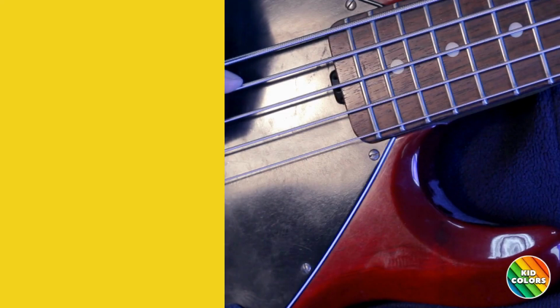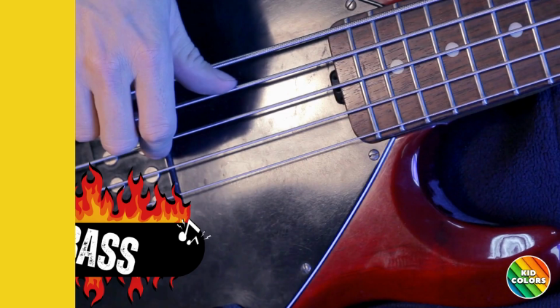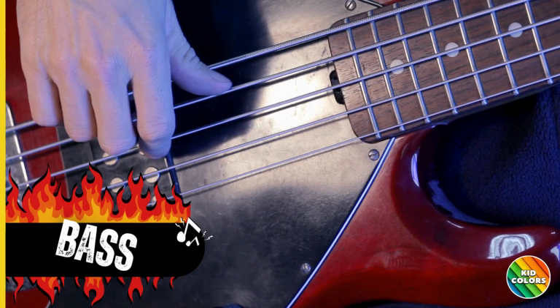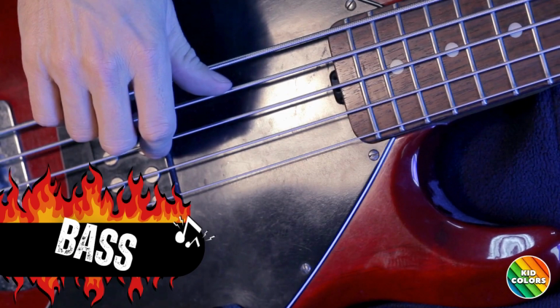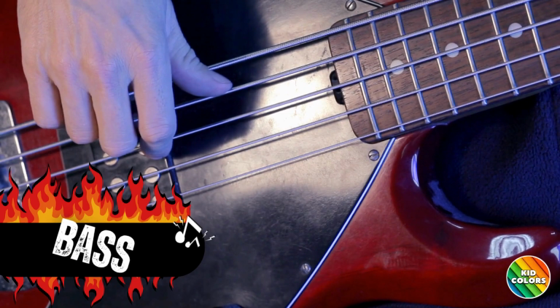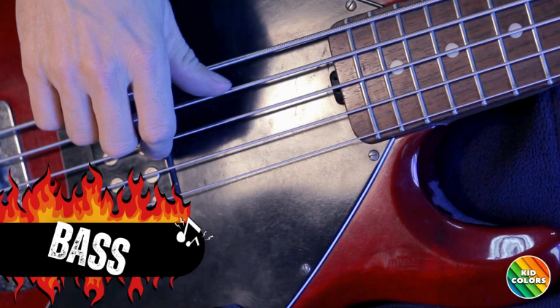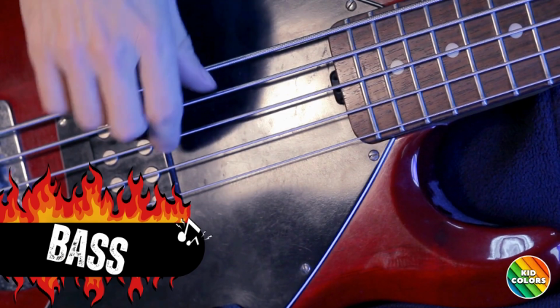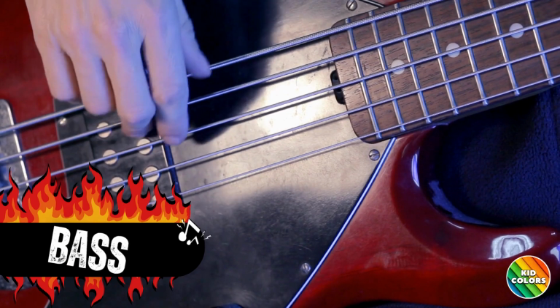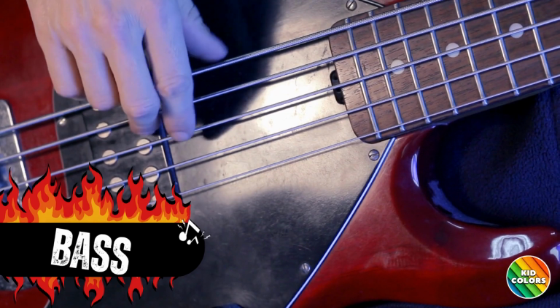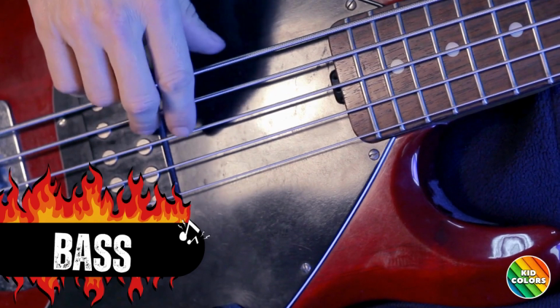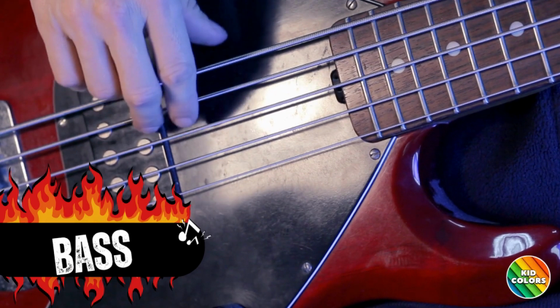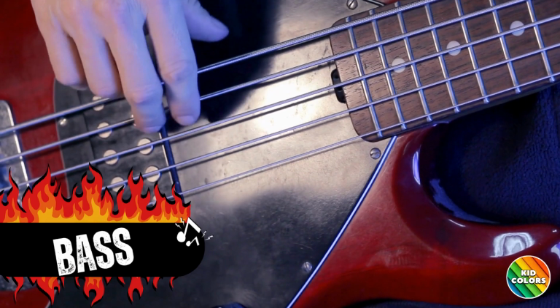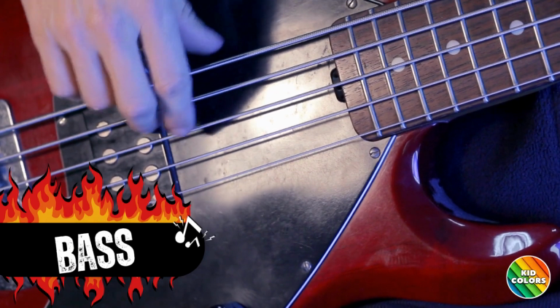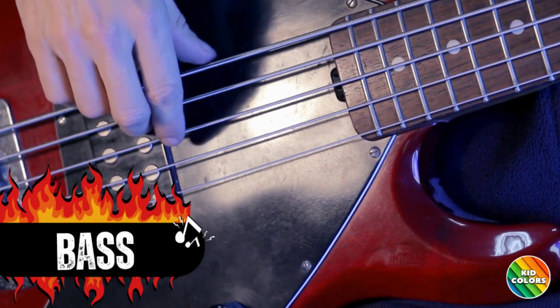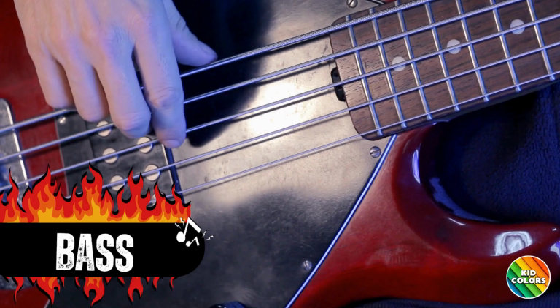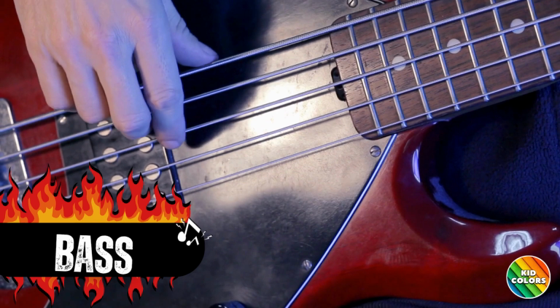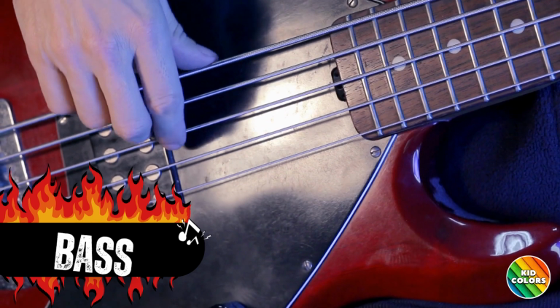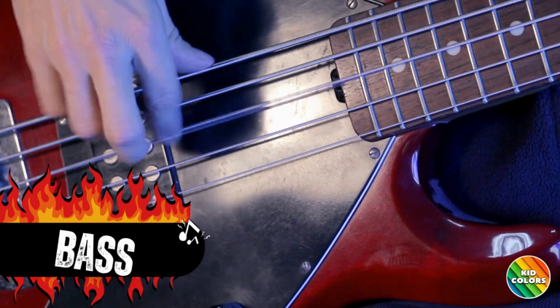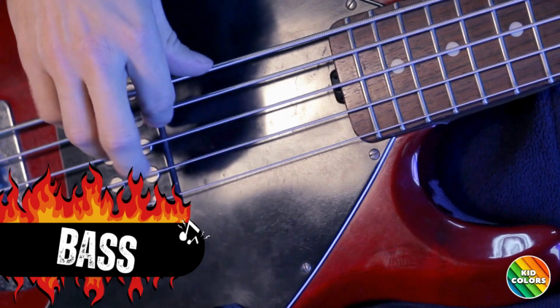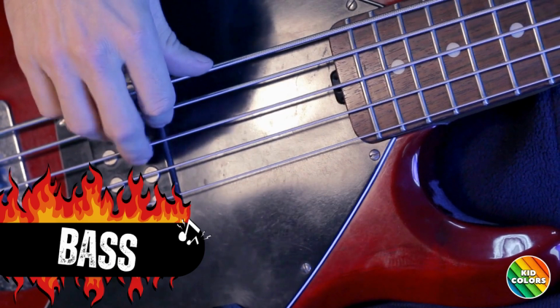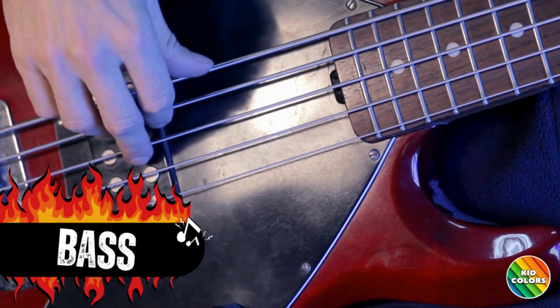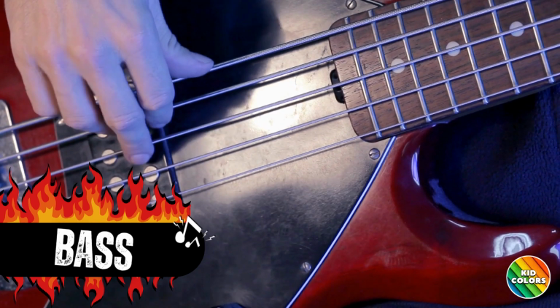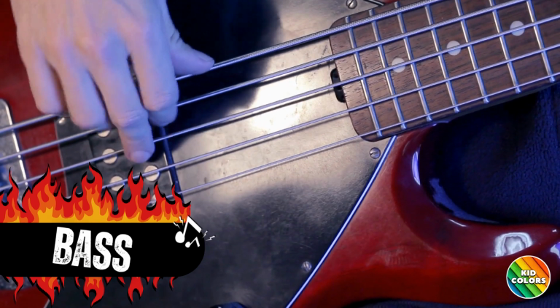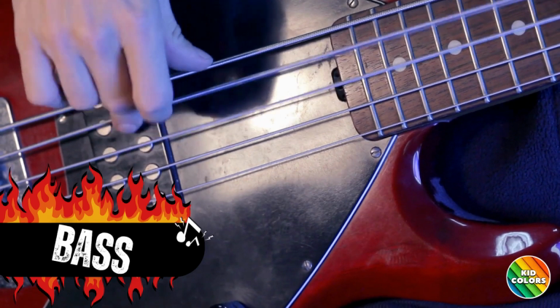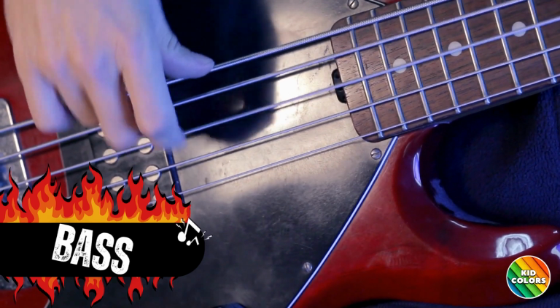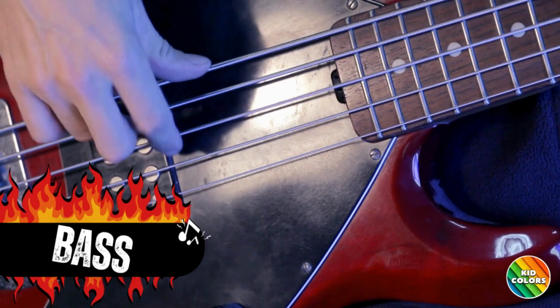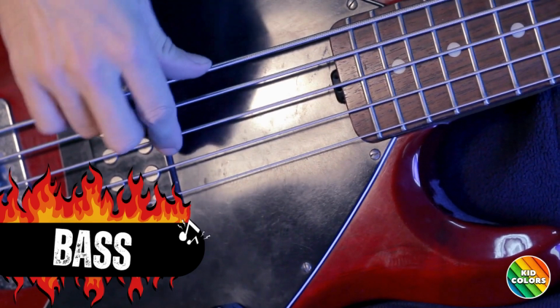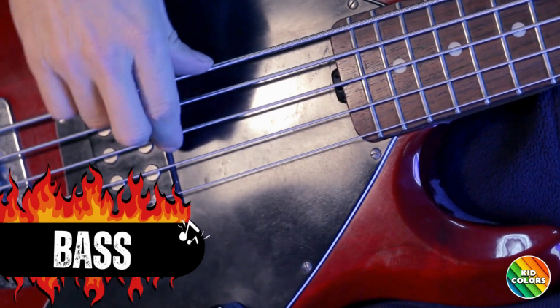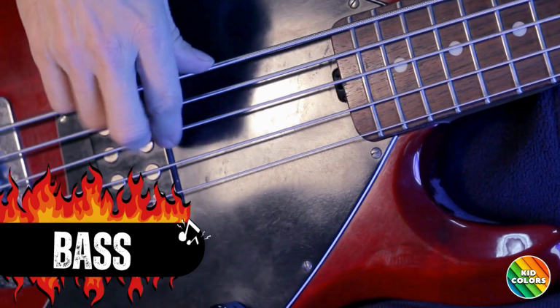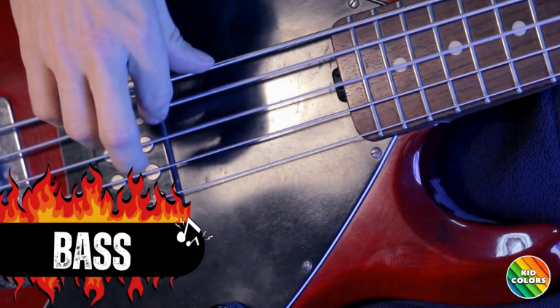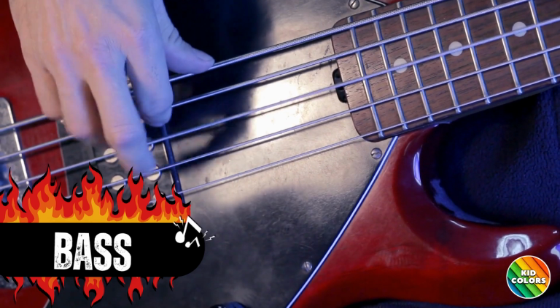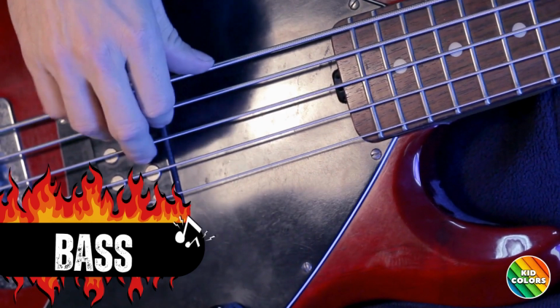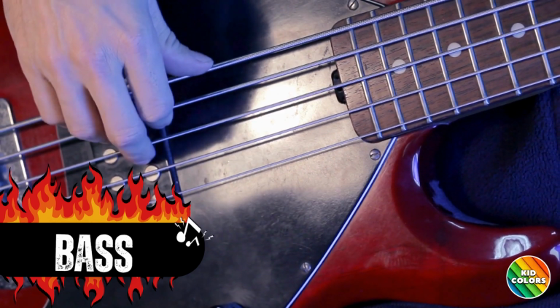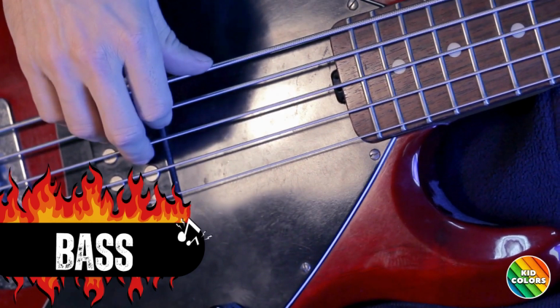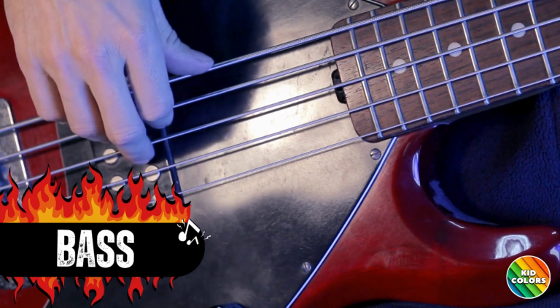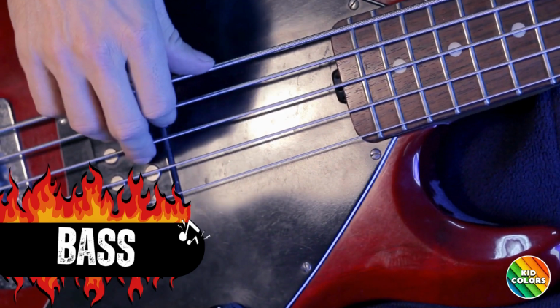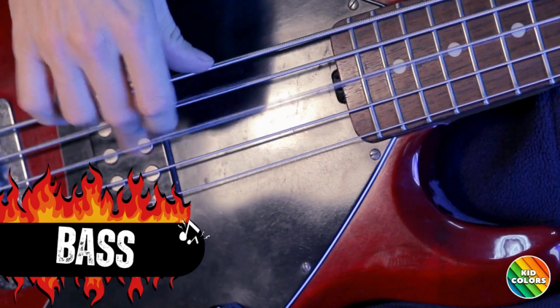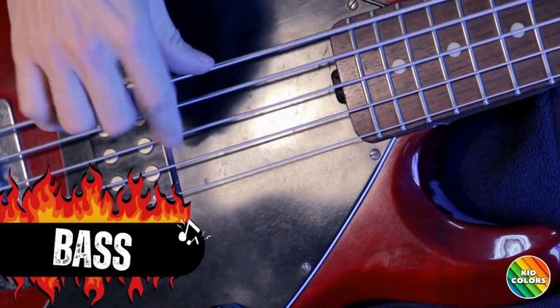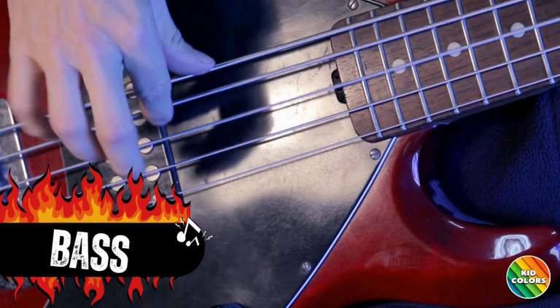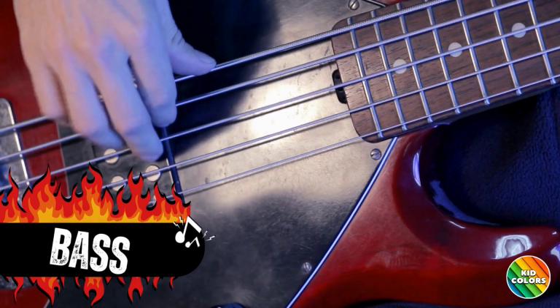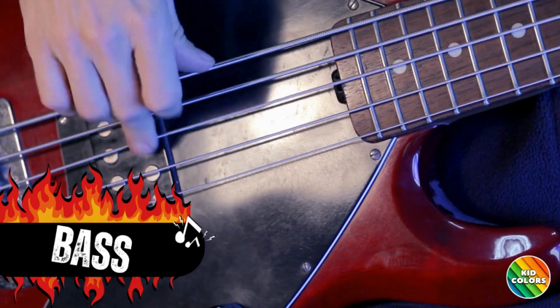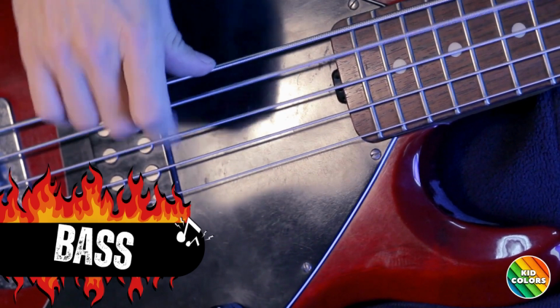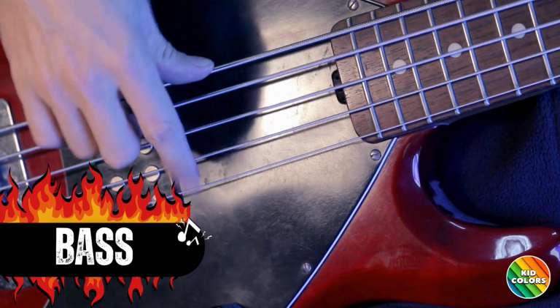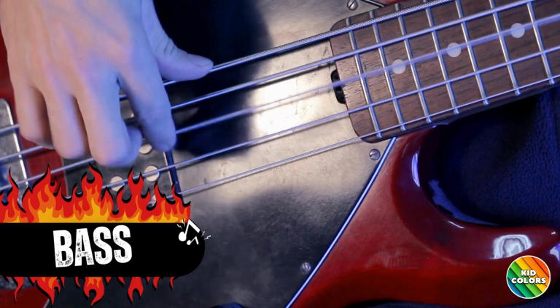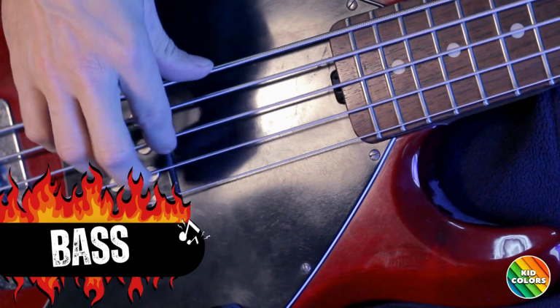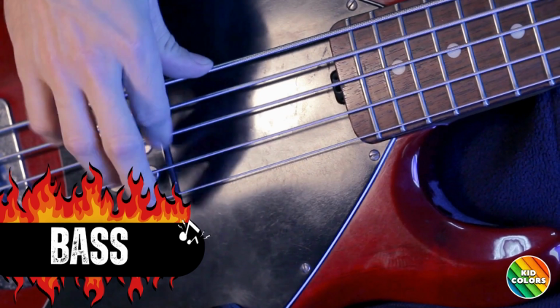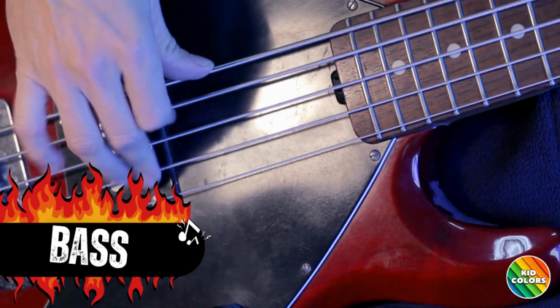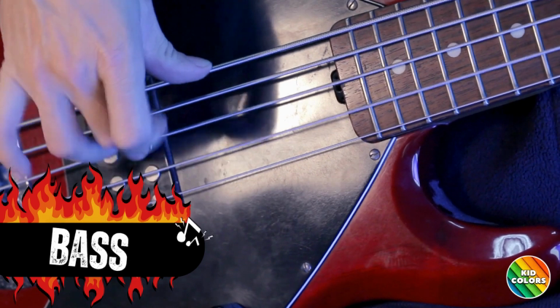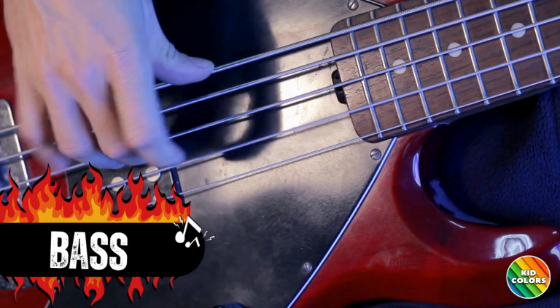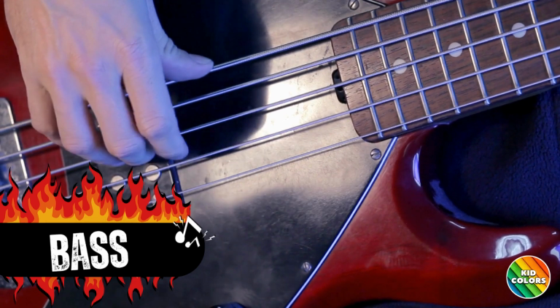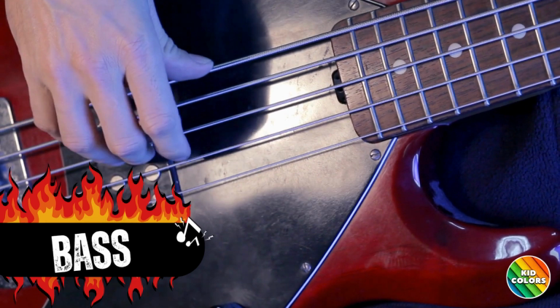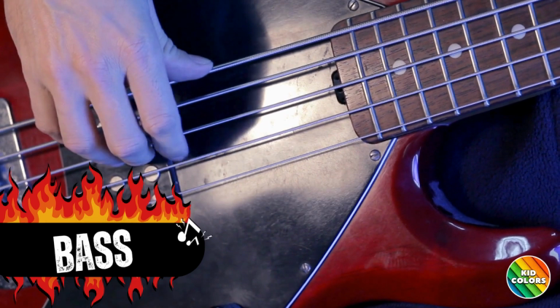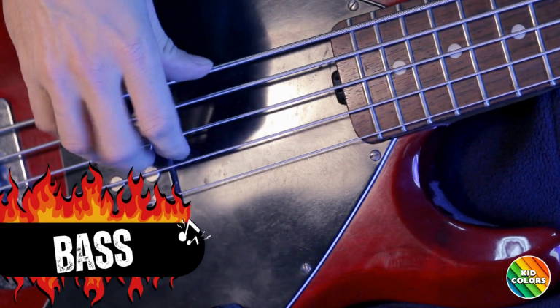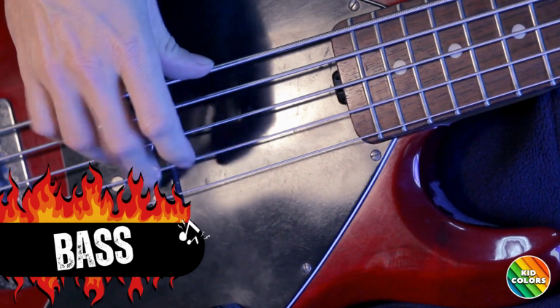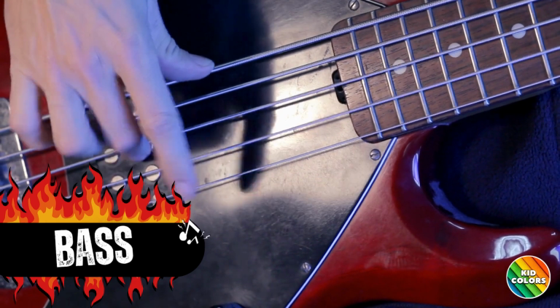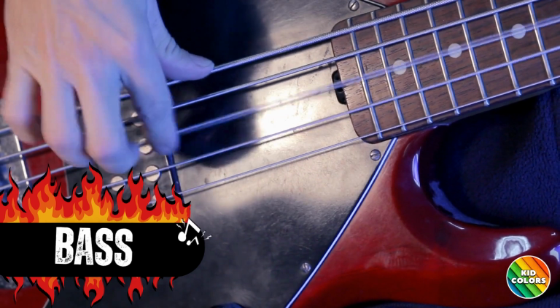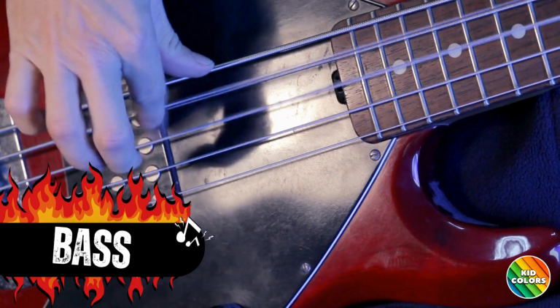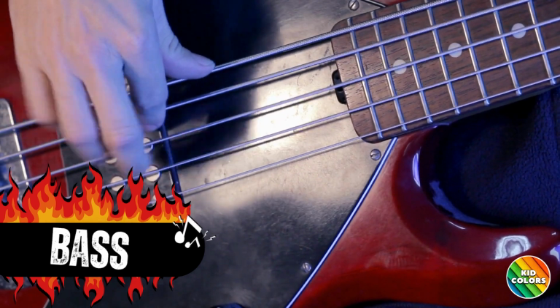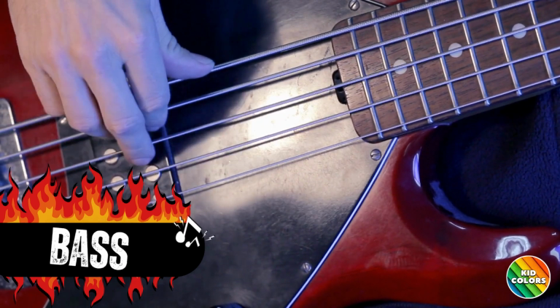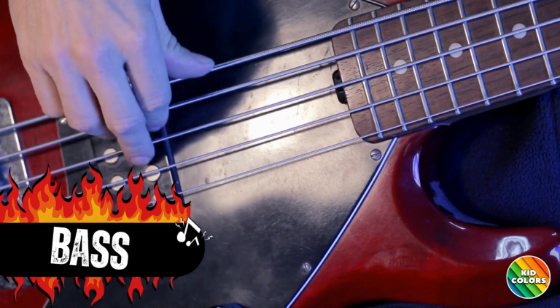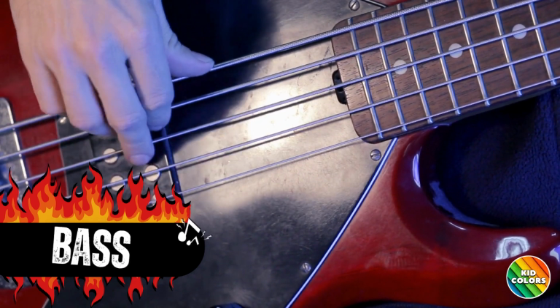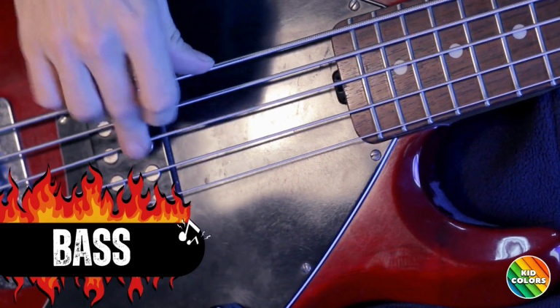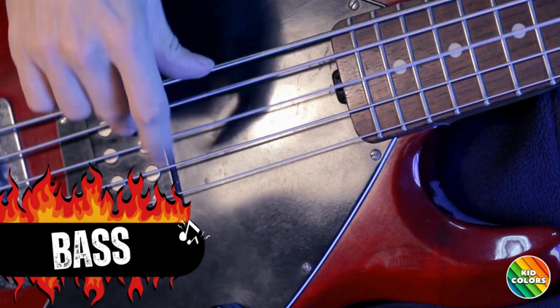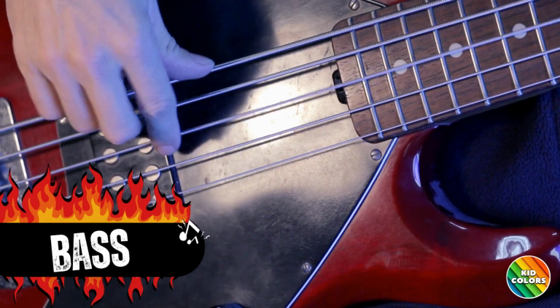Now, let's talk about the bass guitar. It makes the music groove with its deep sounds like this.